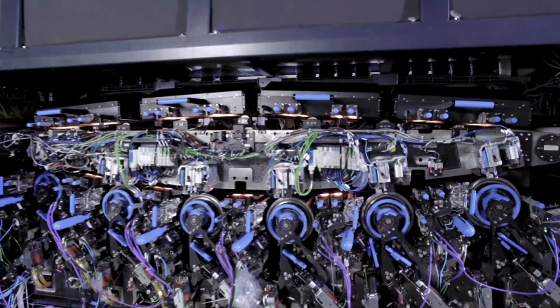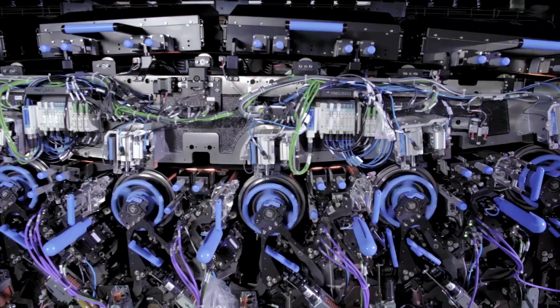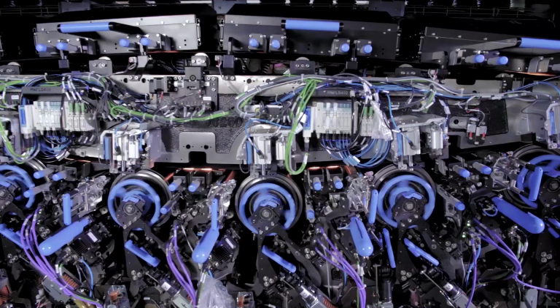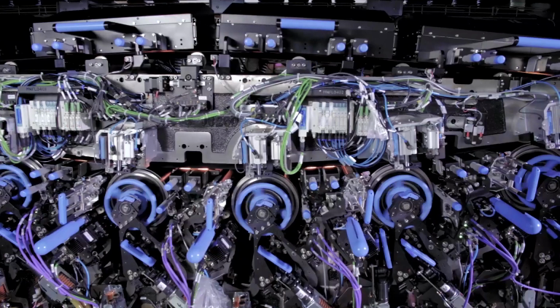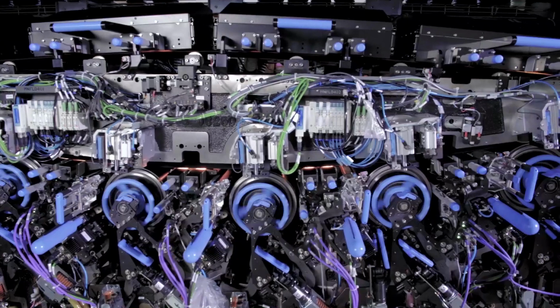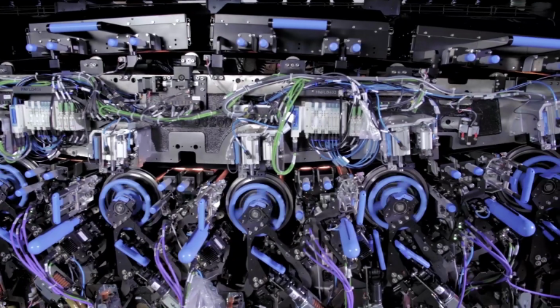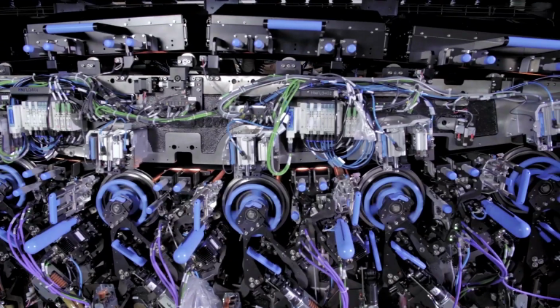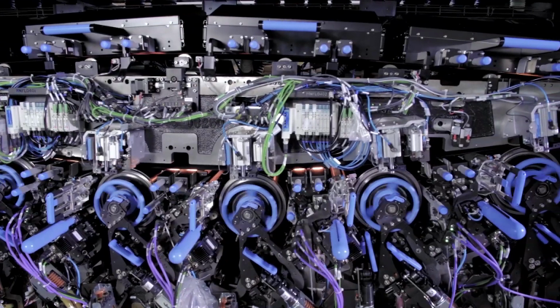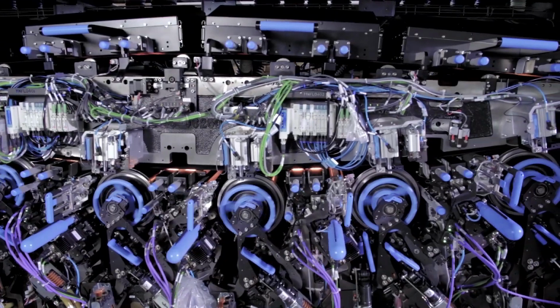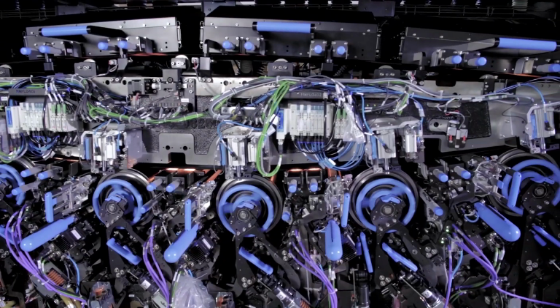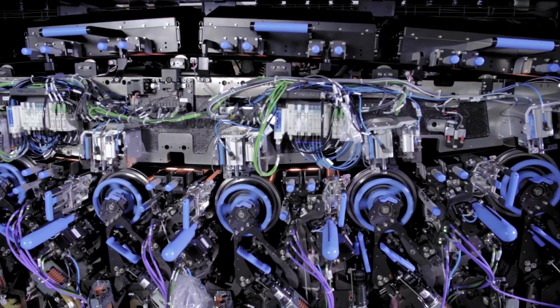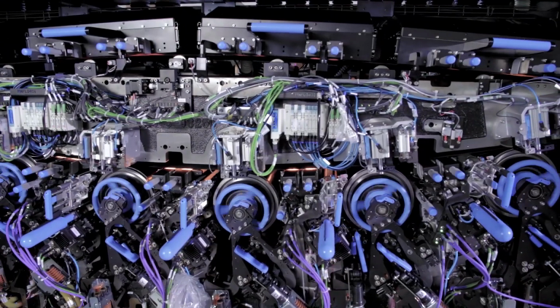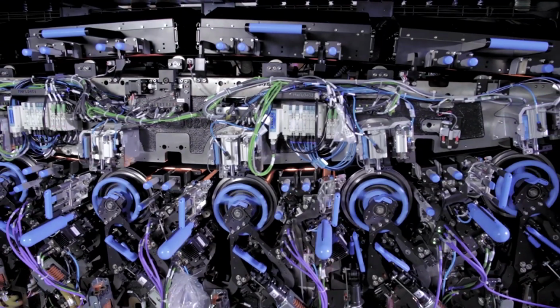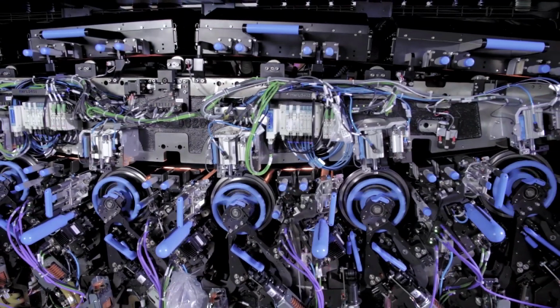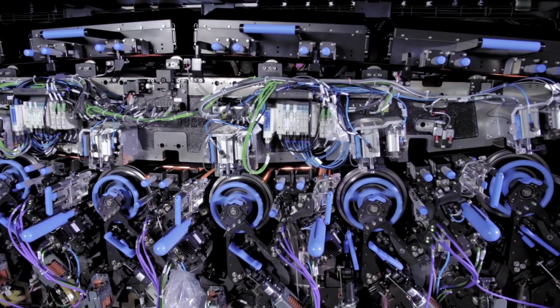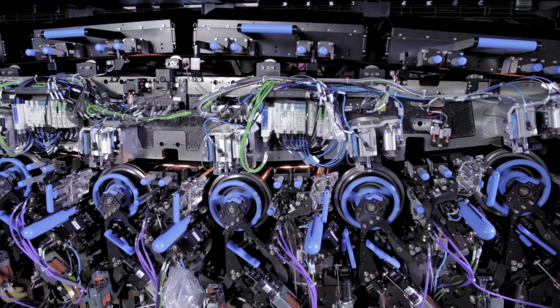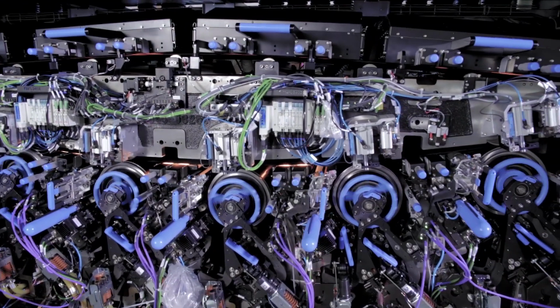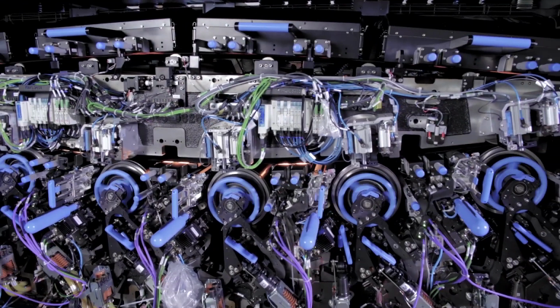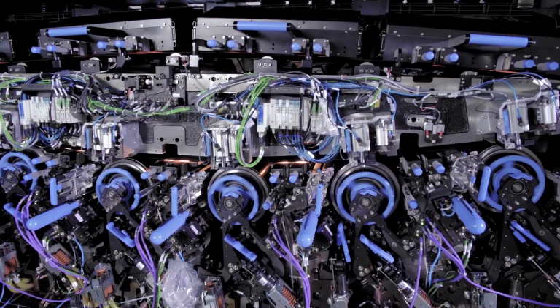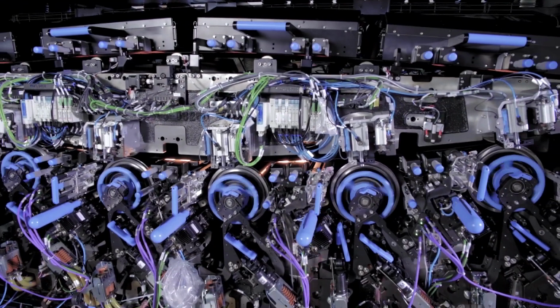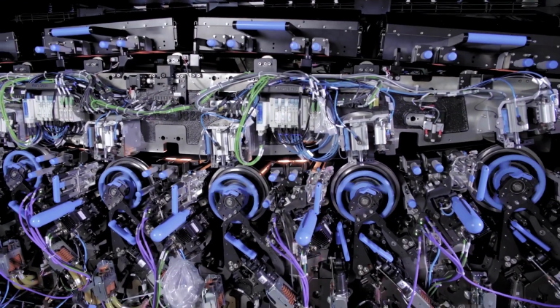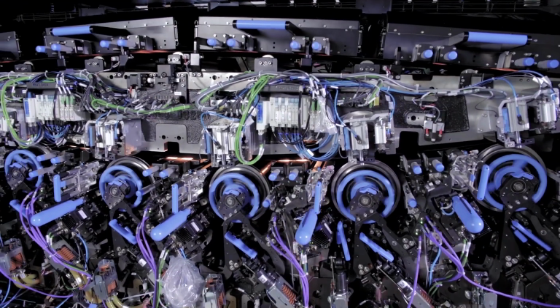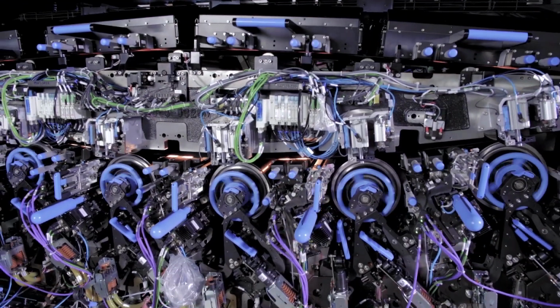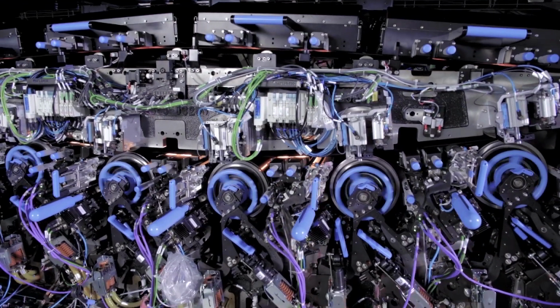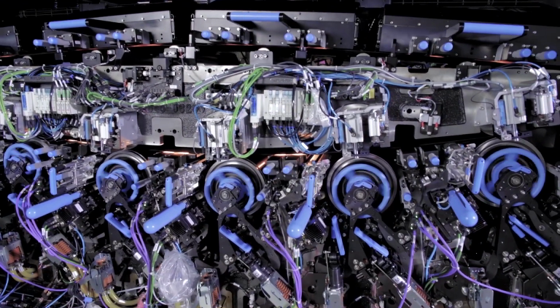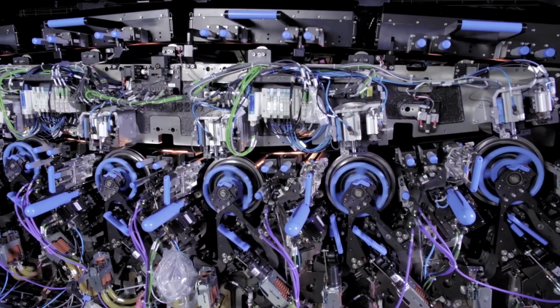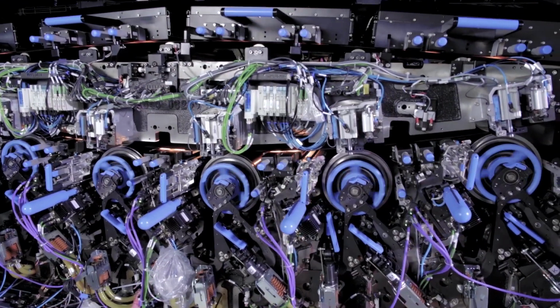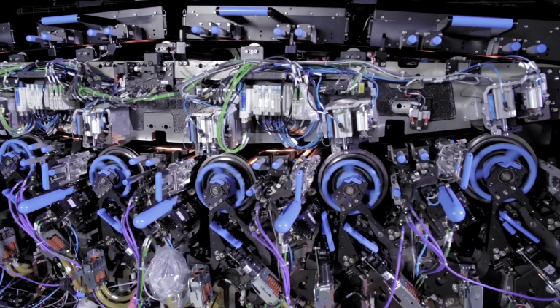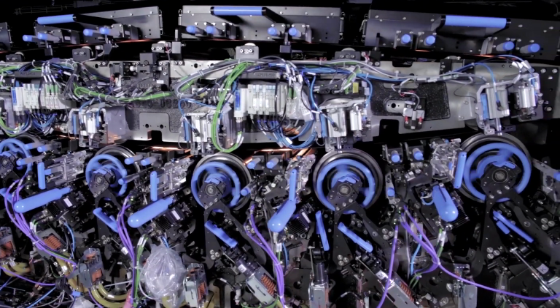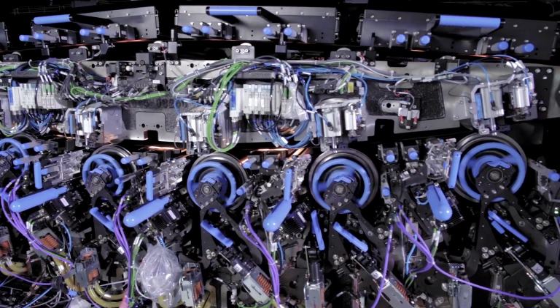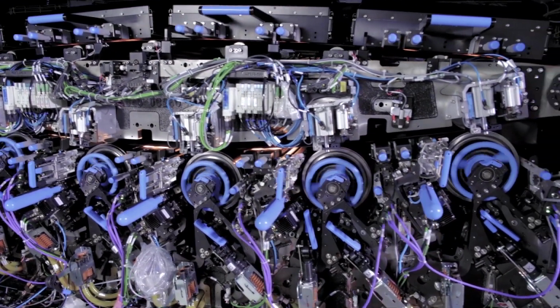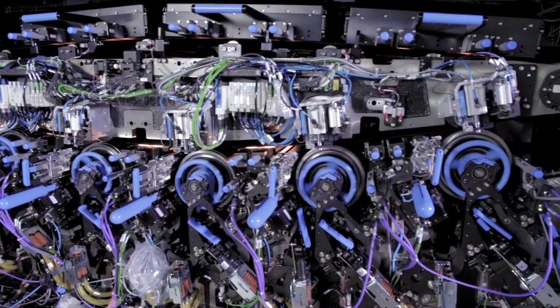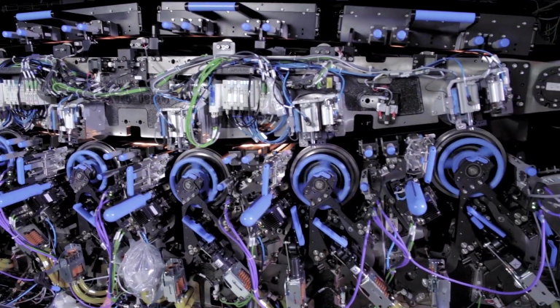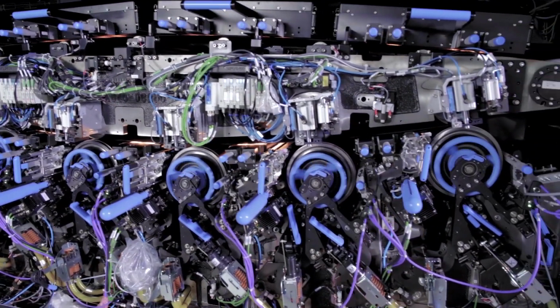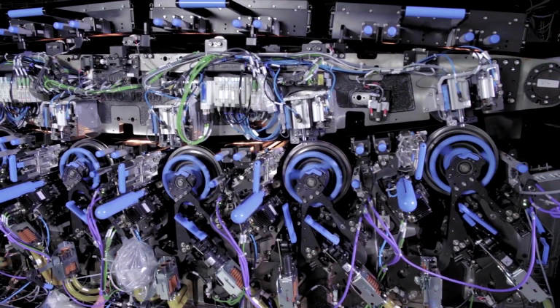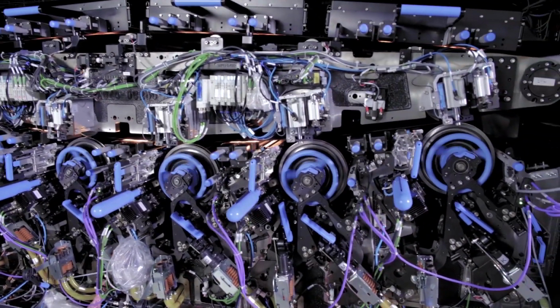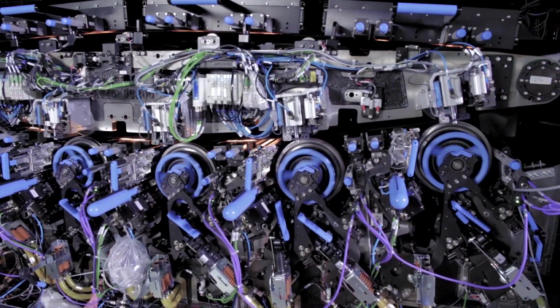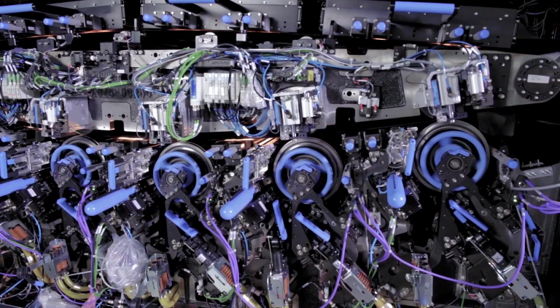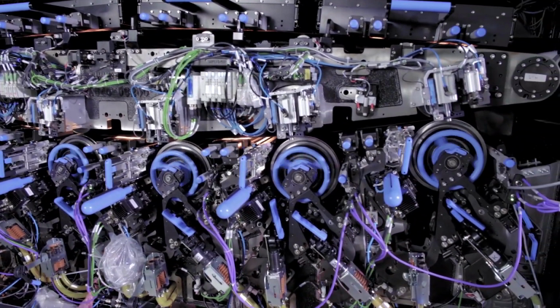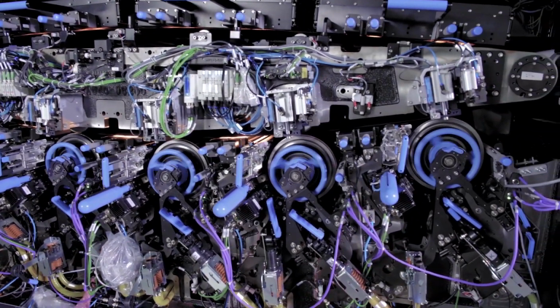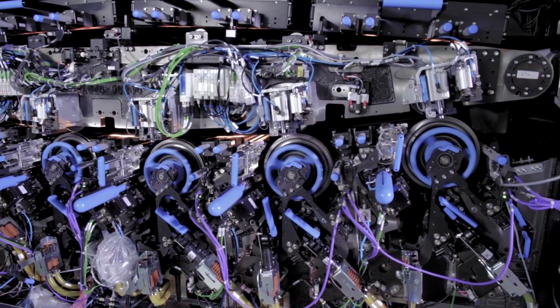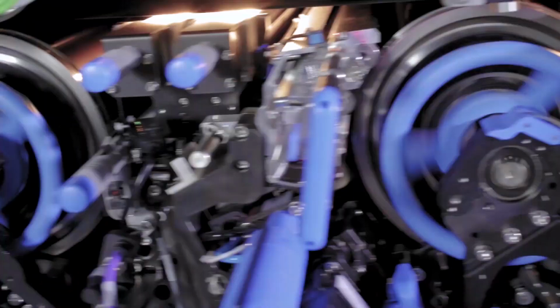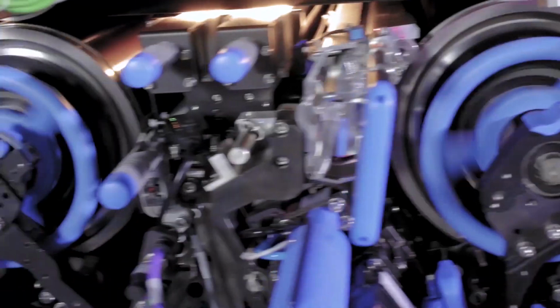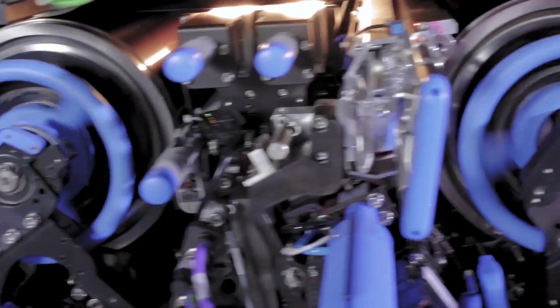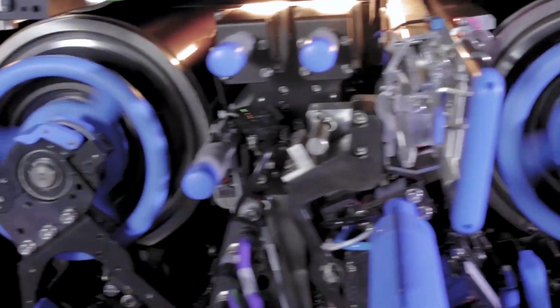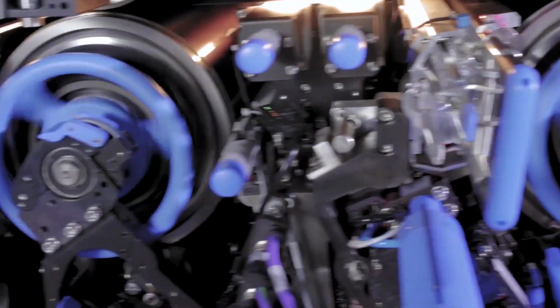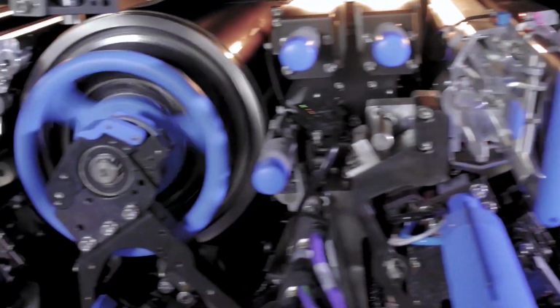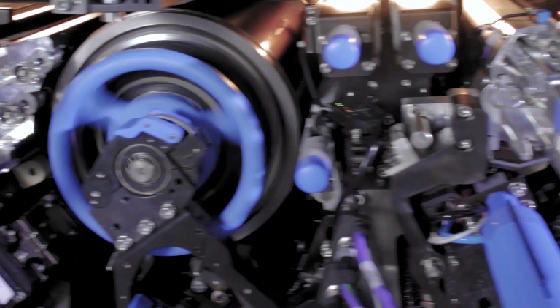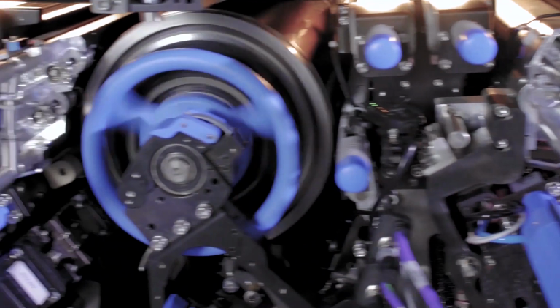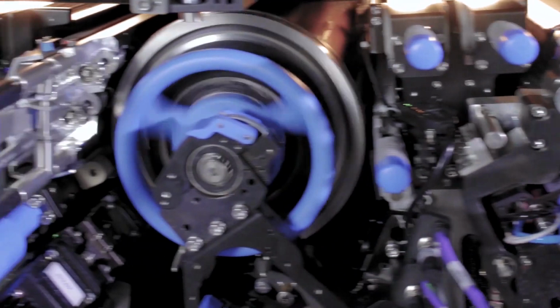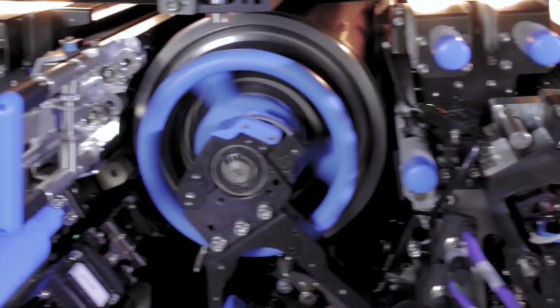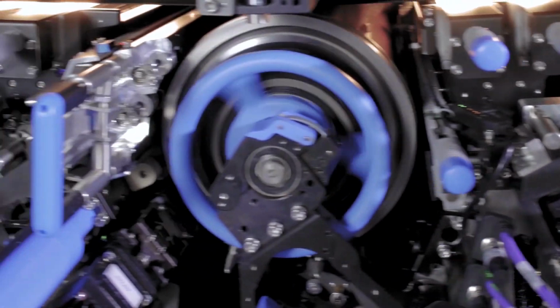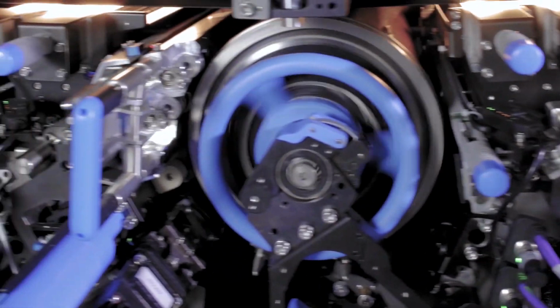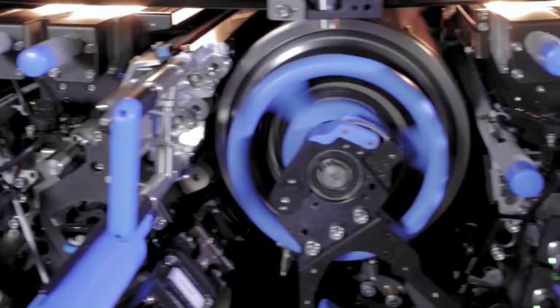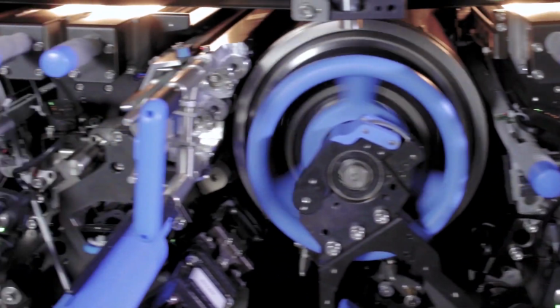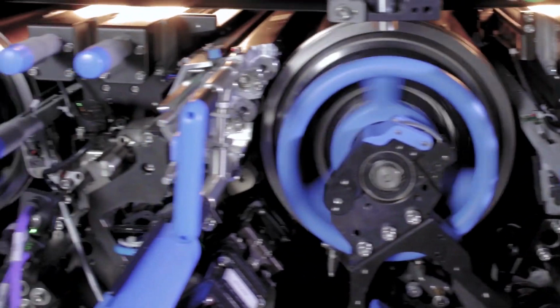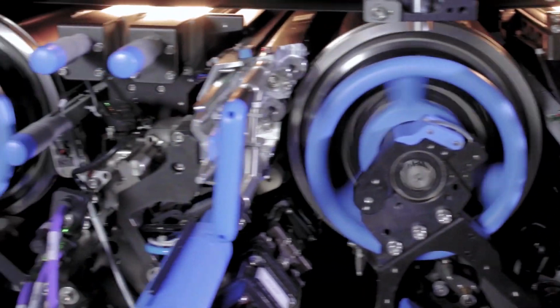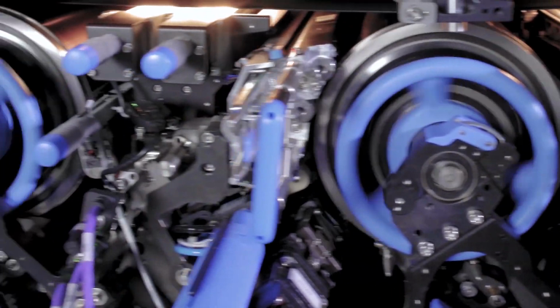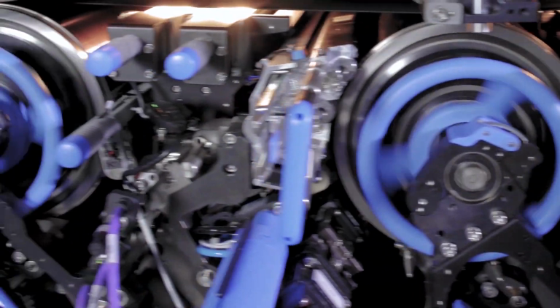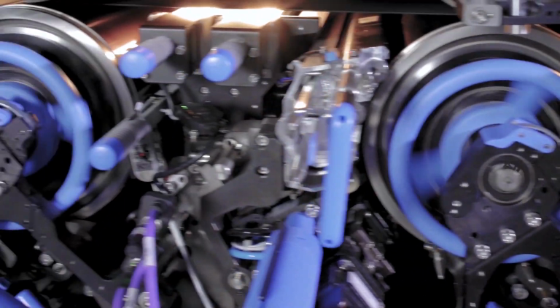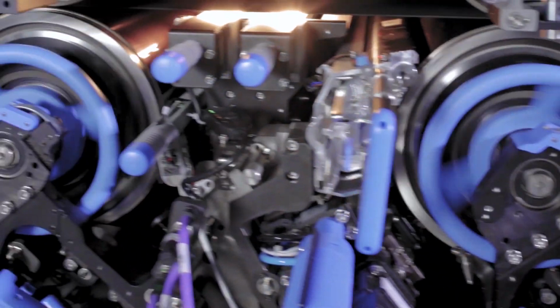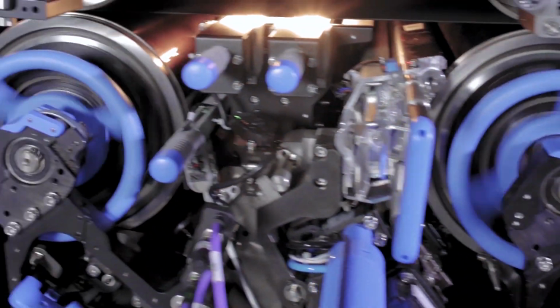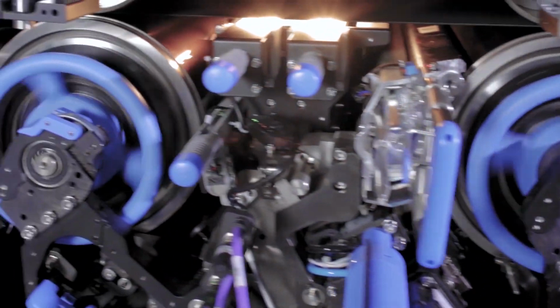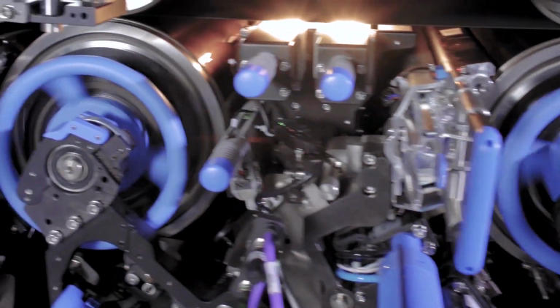This is what an Indigo press running at 120 lm per minute looks like. Isn't it beautiful?